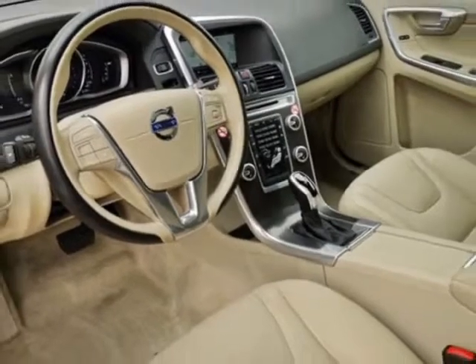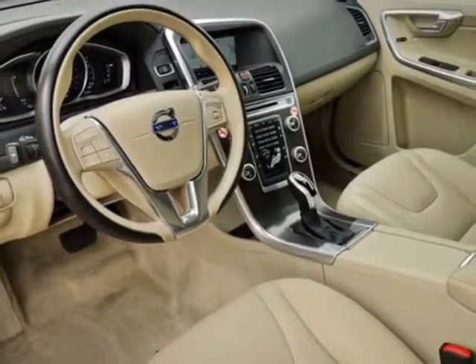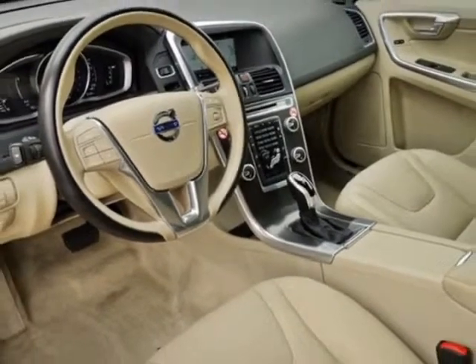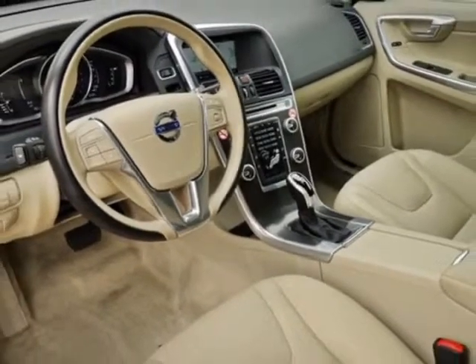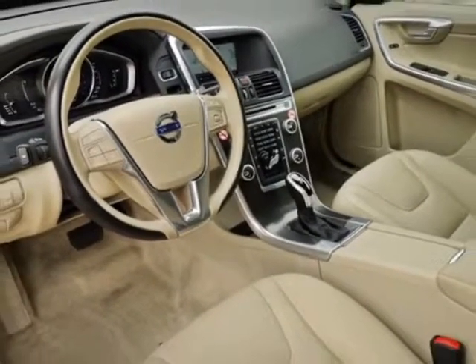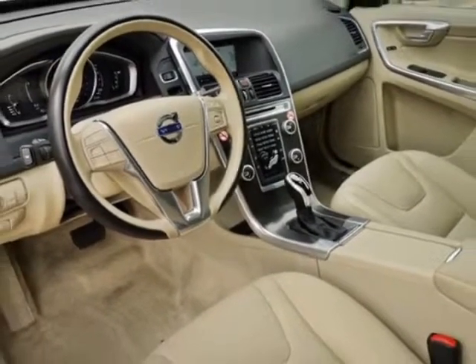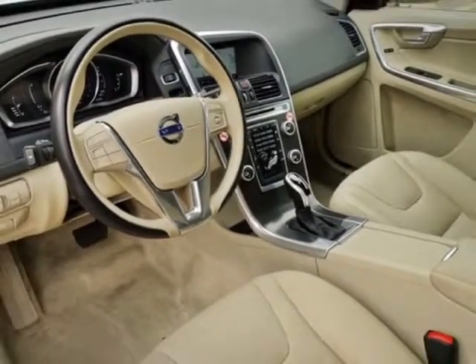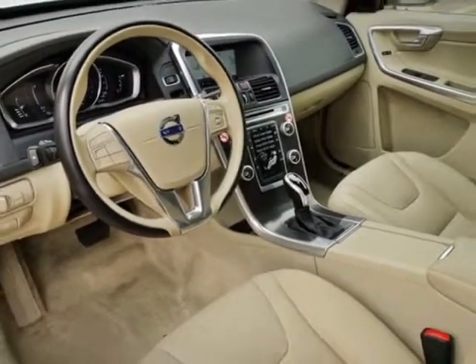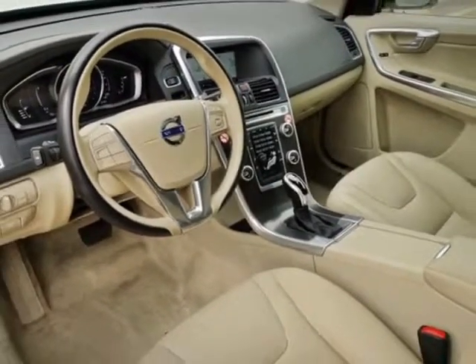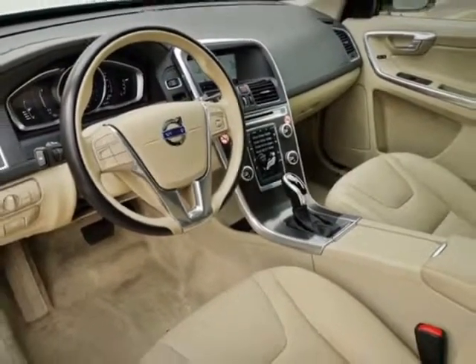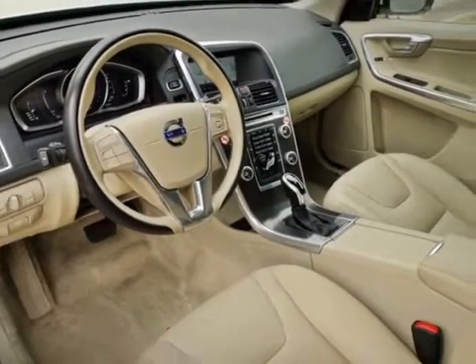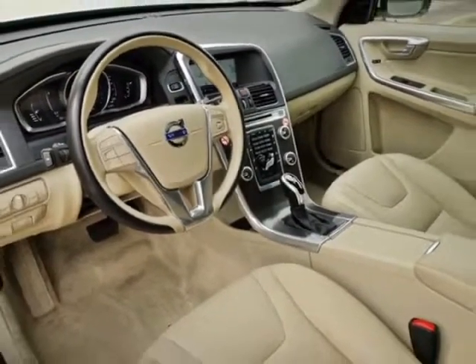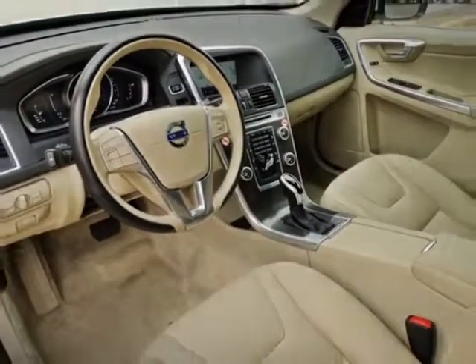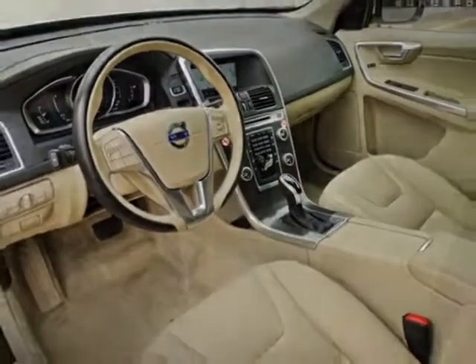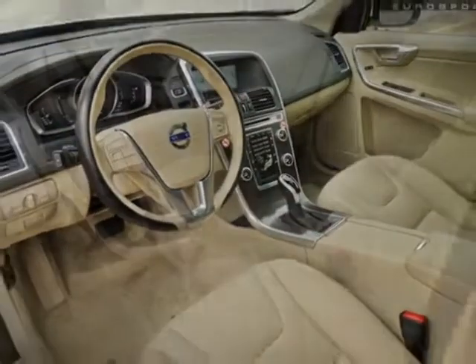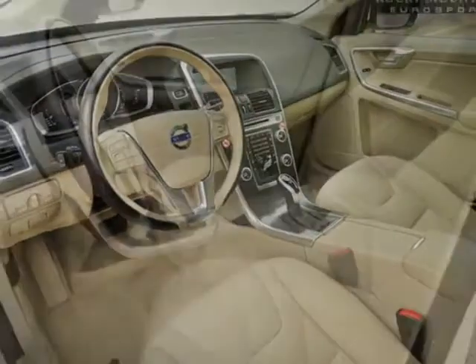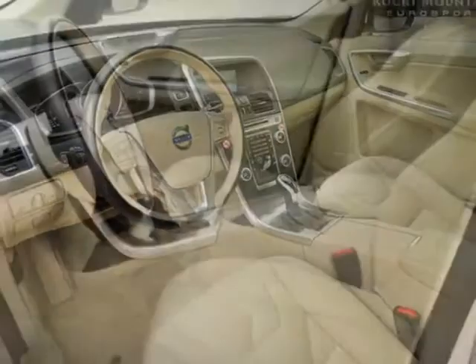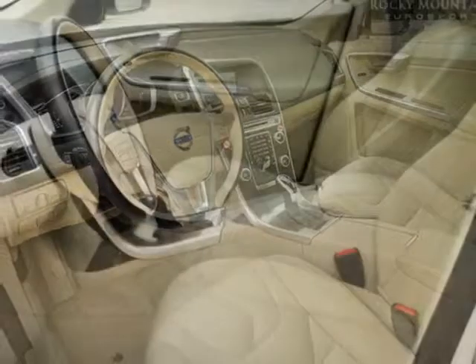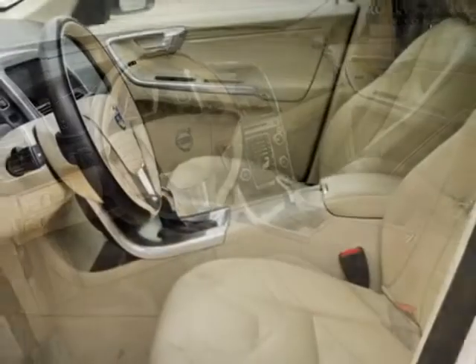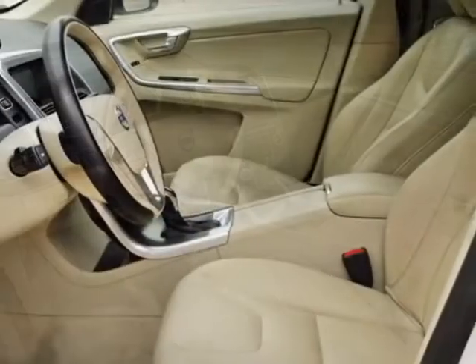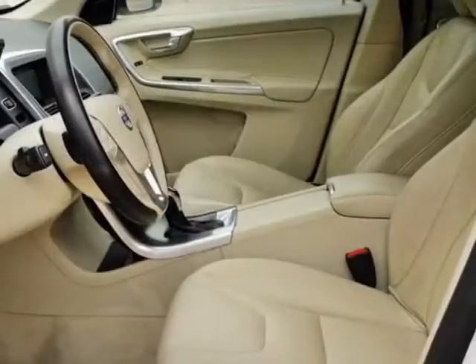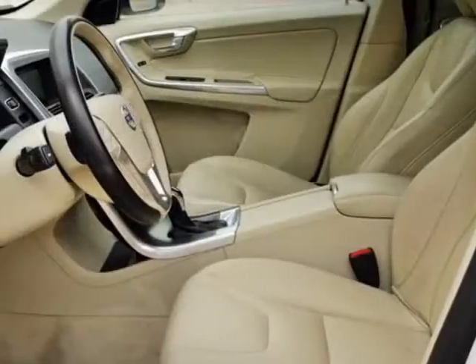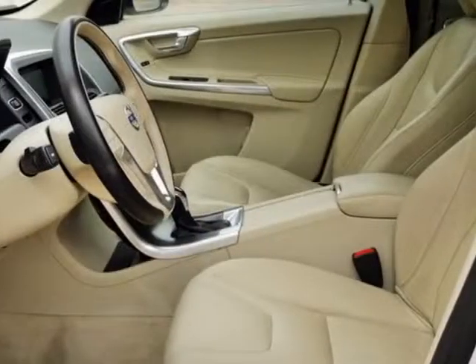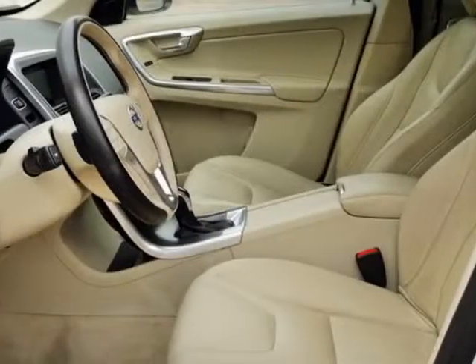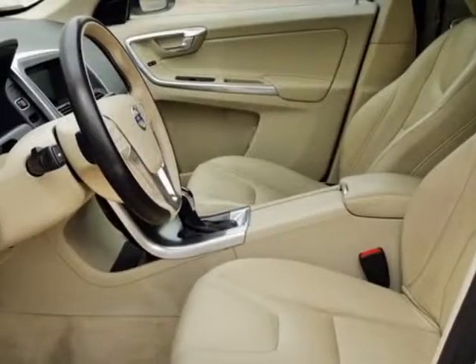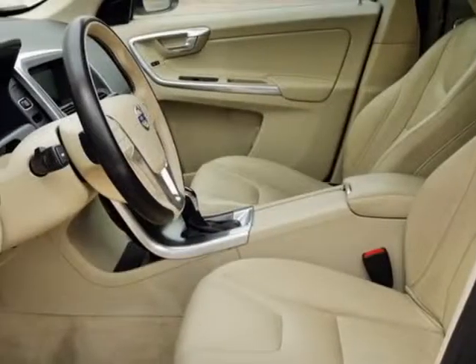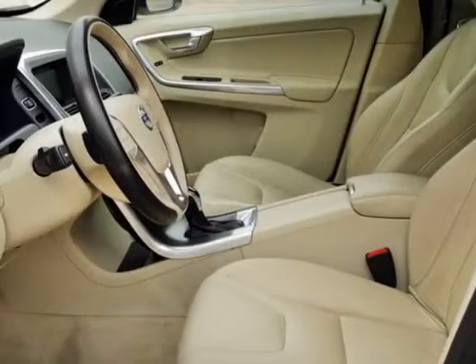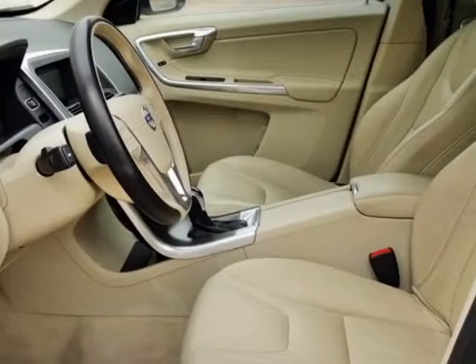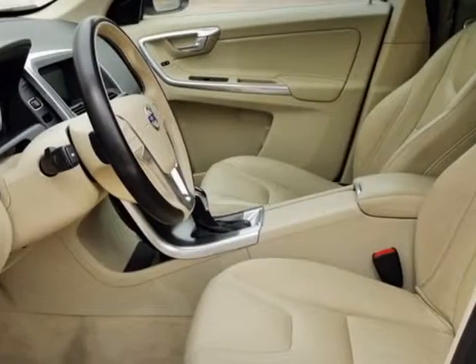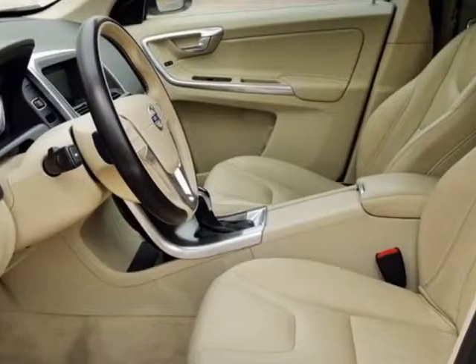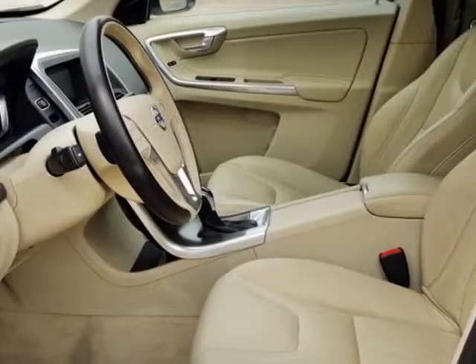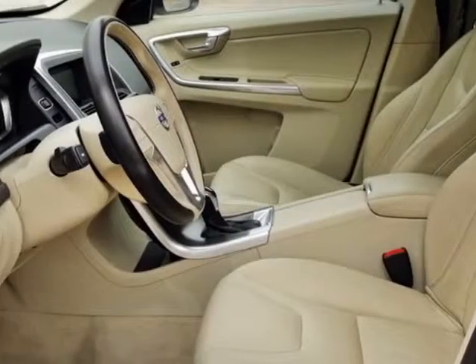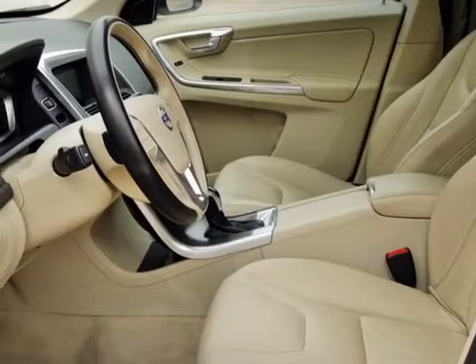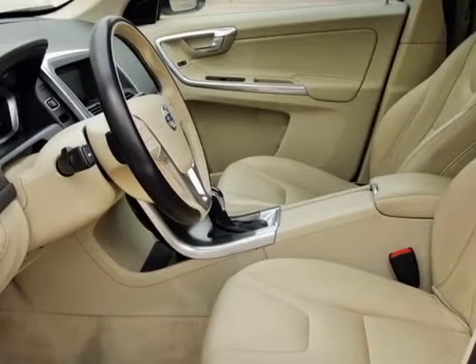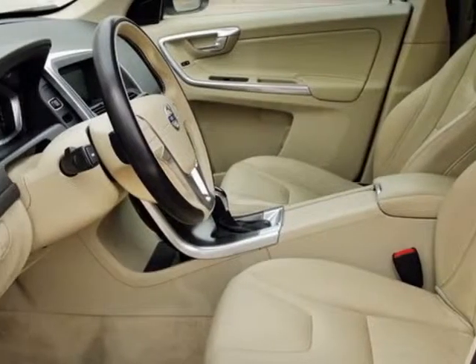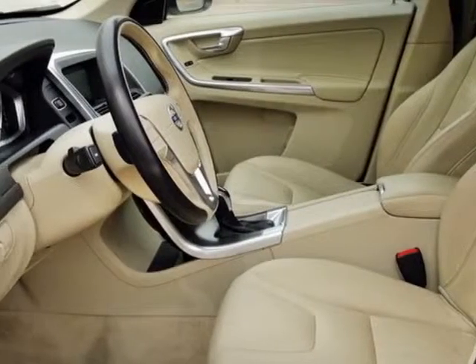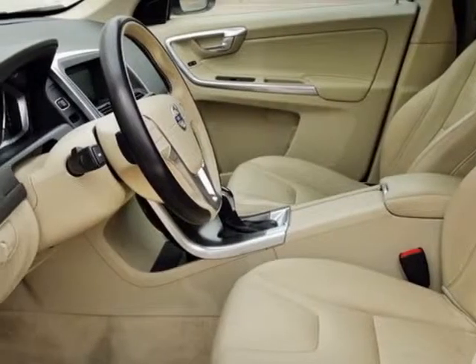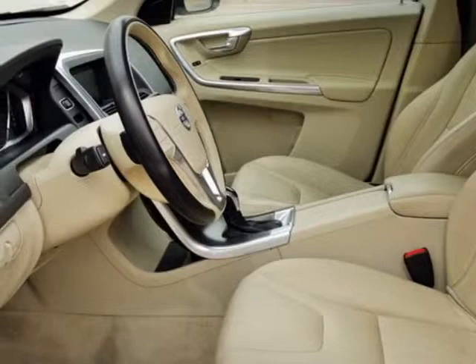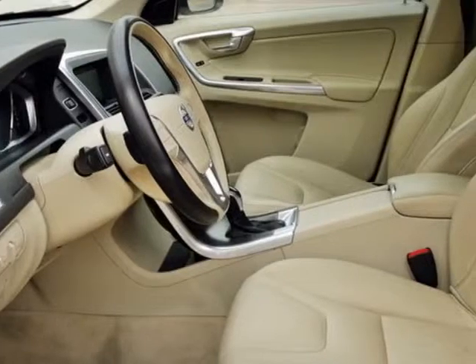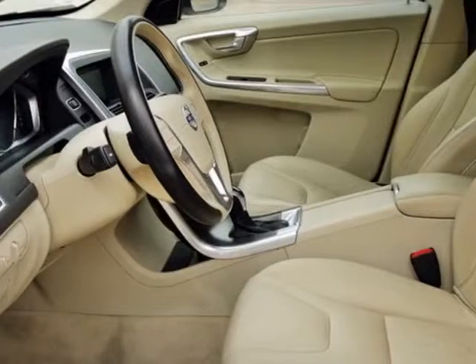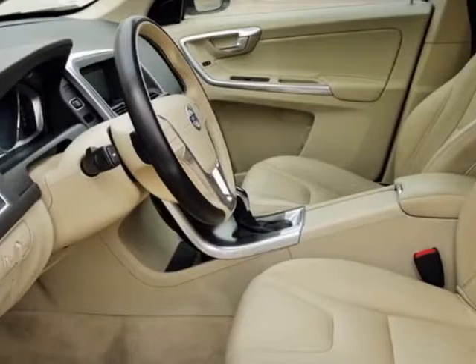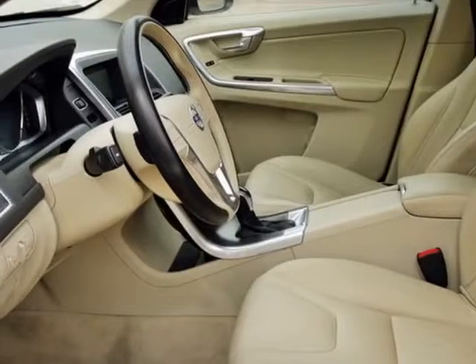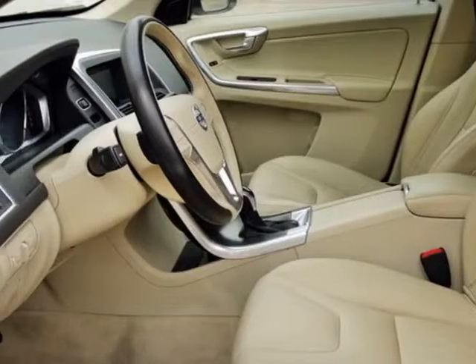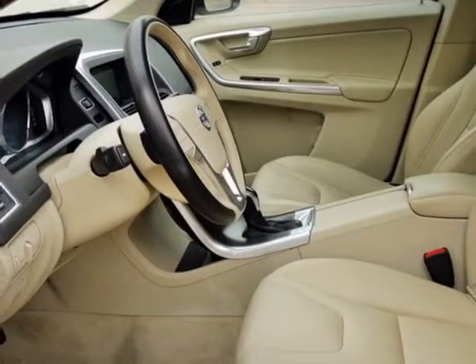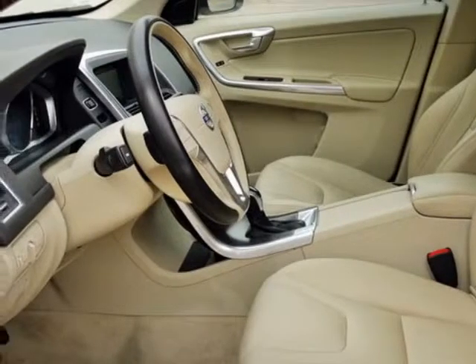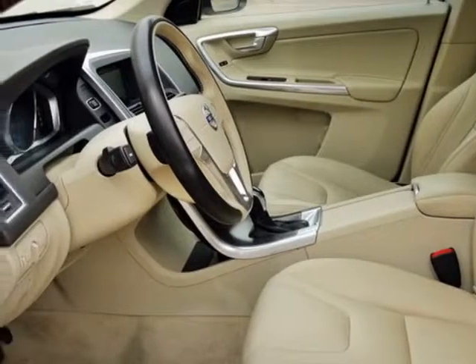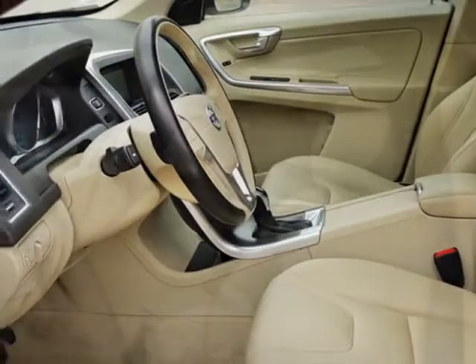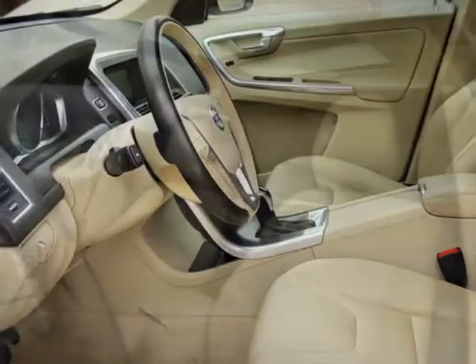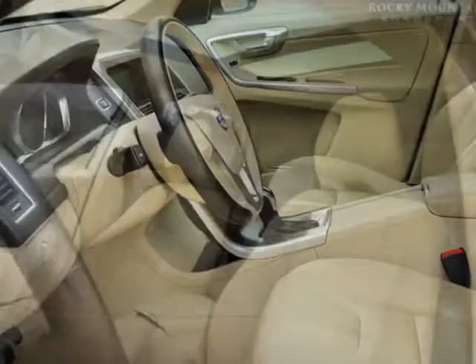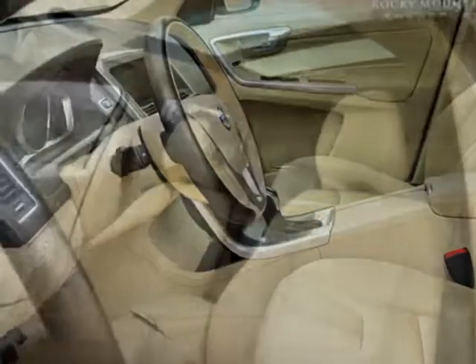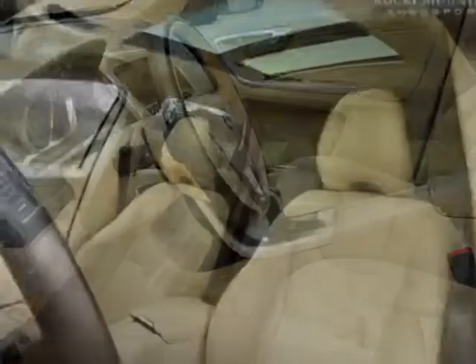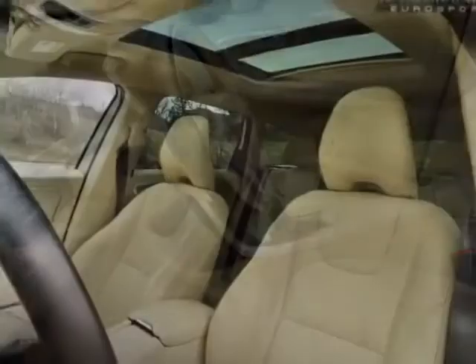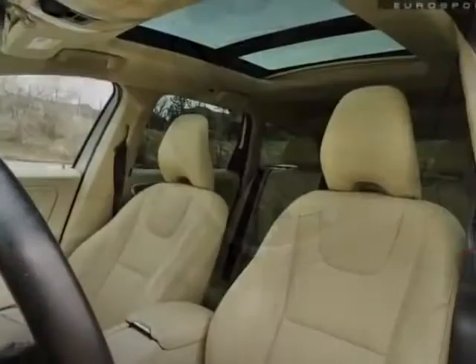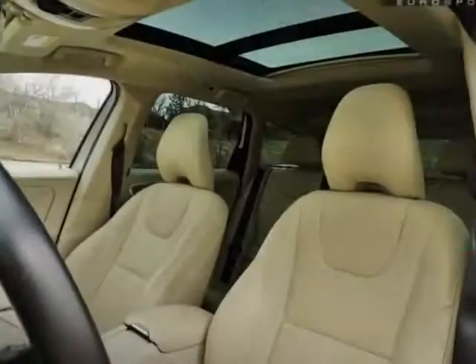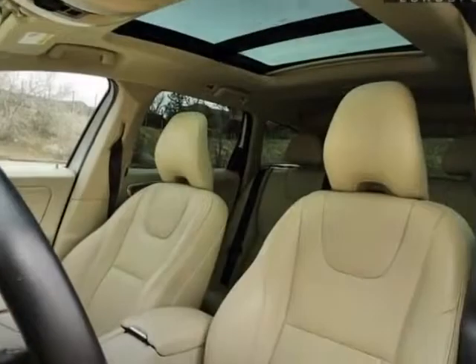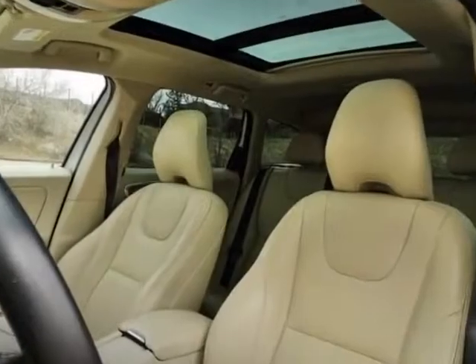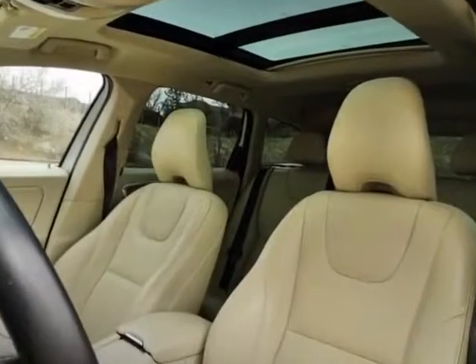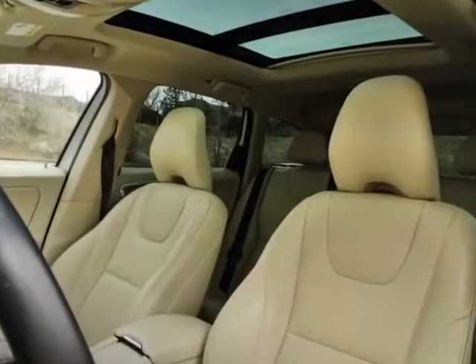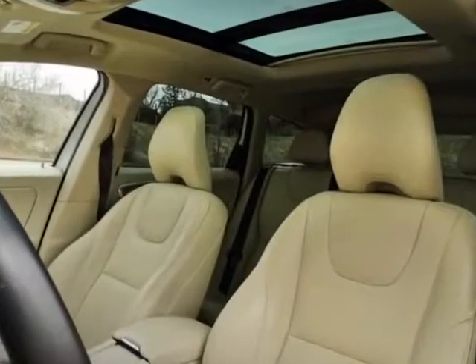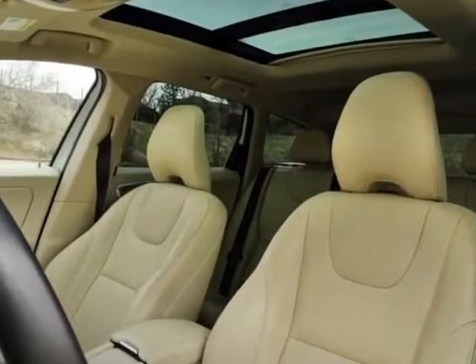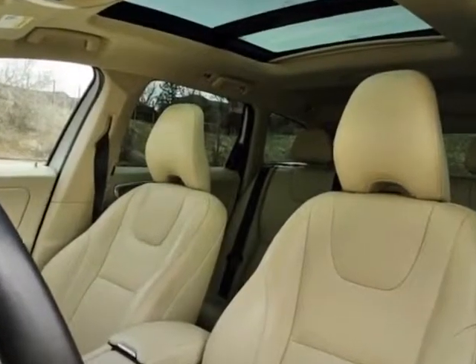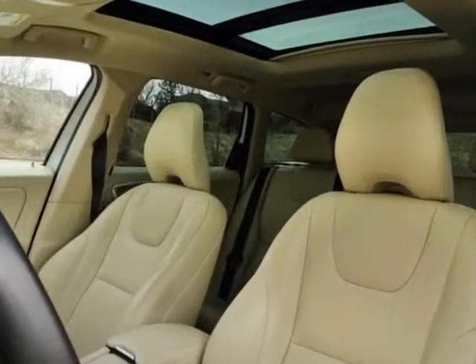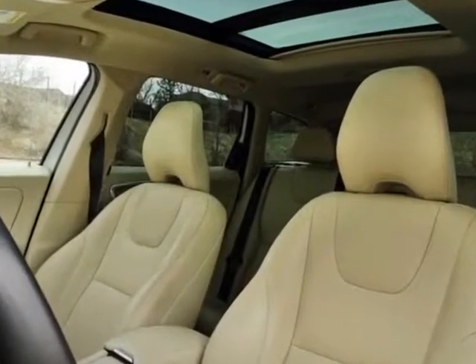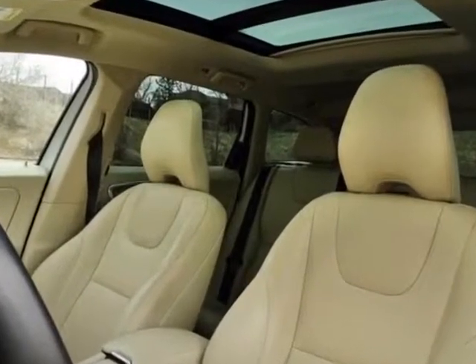Additional options for this vehicle include power driver seat, auxiliary audio input, sunroof, and driver airbag.